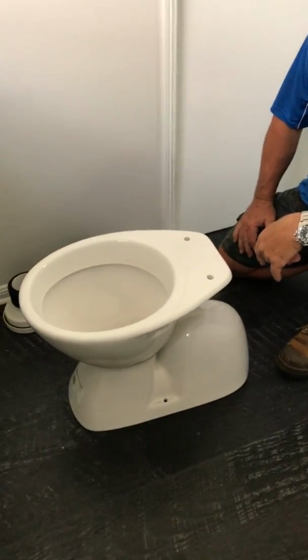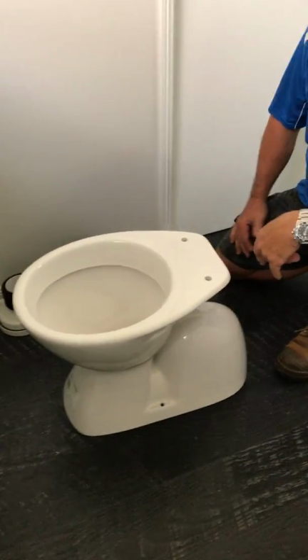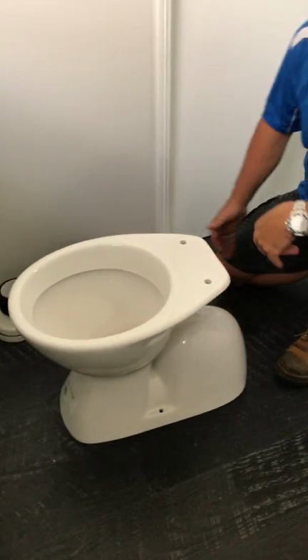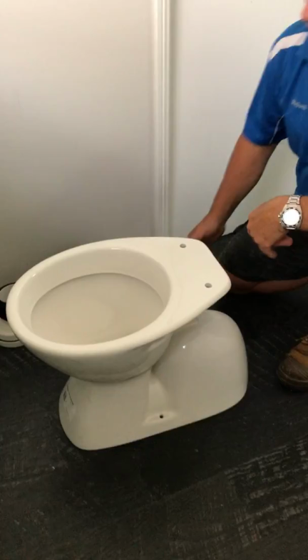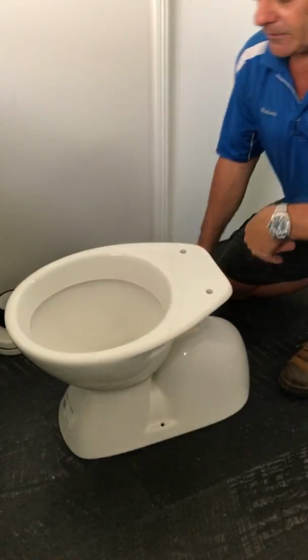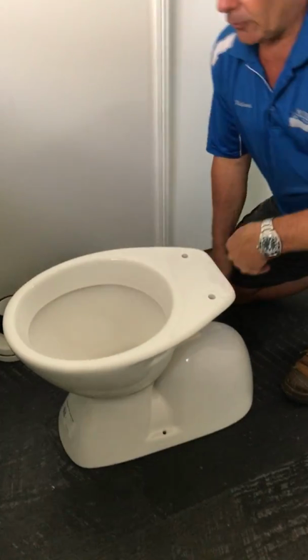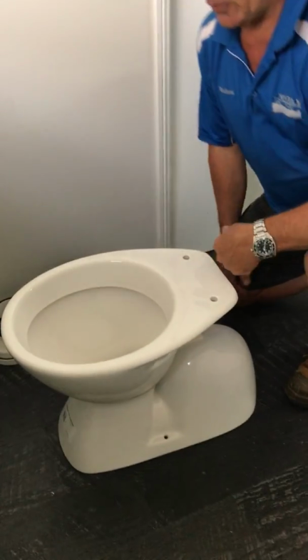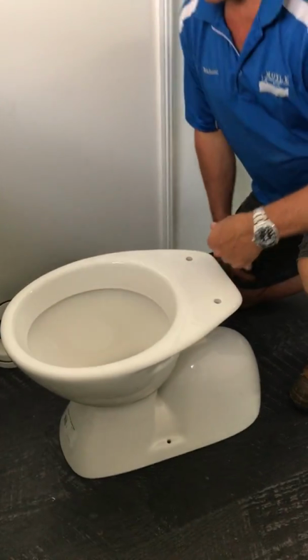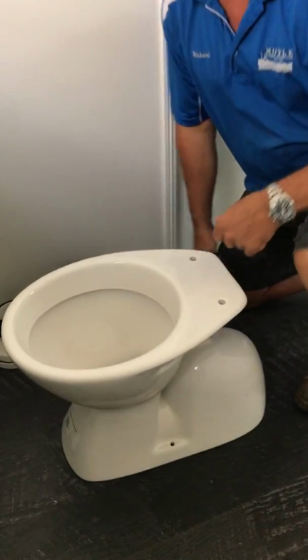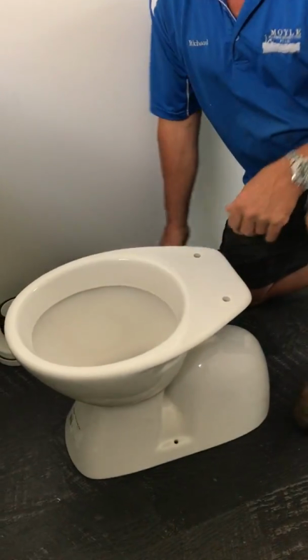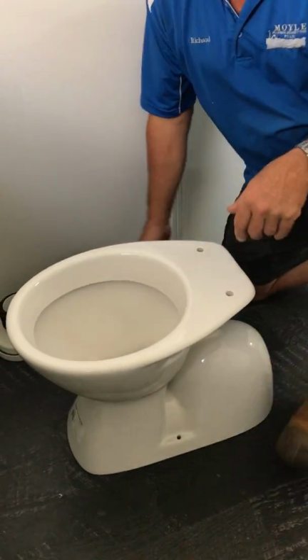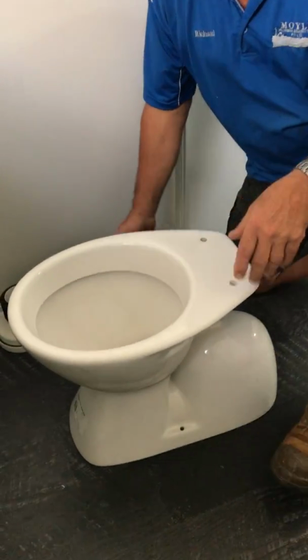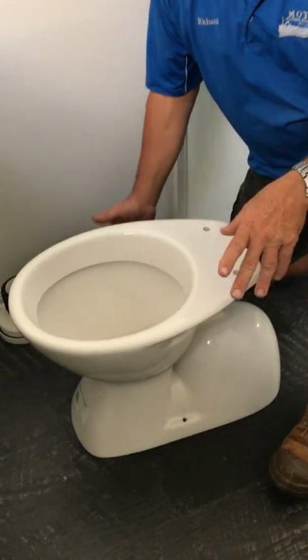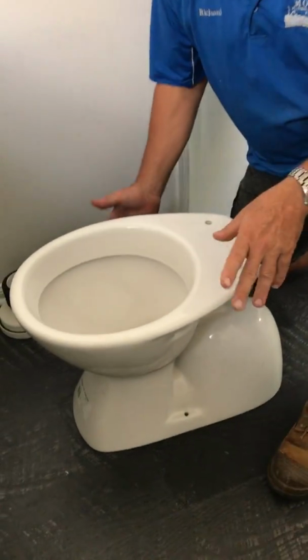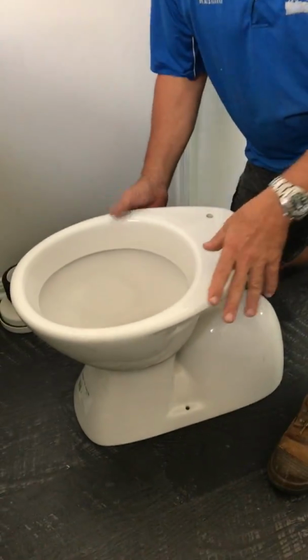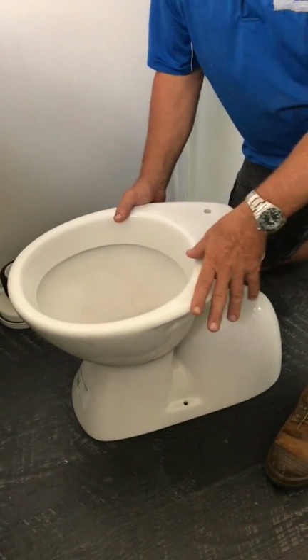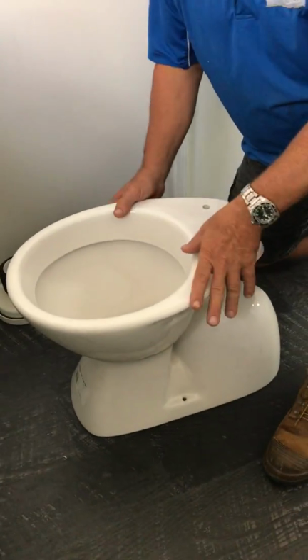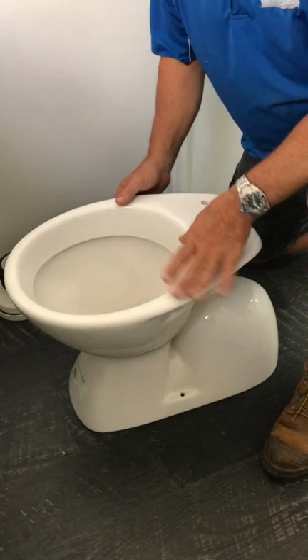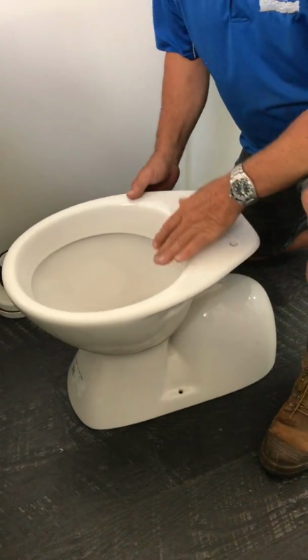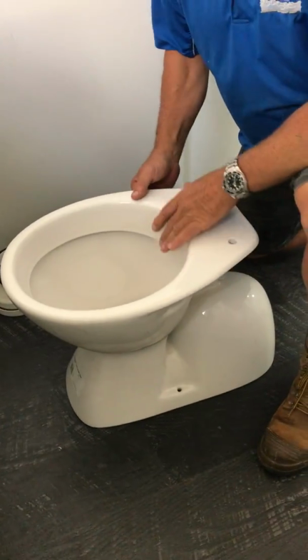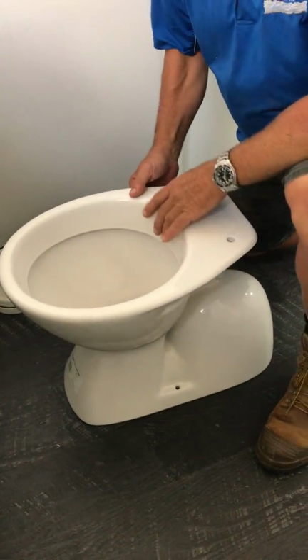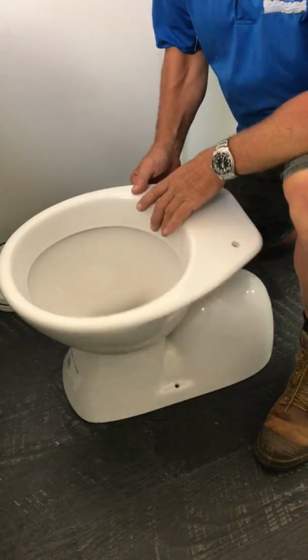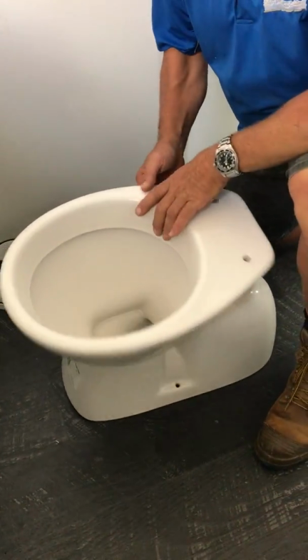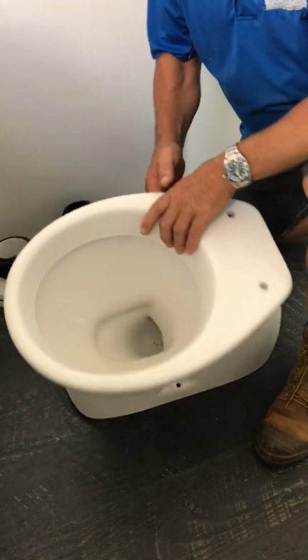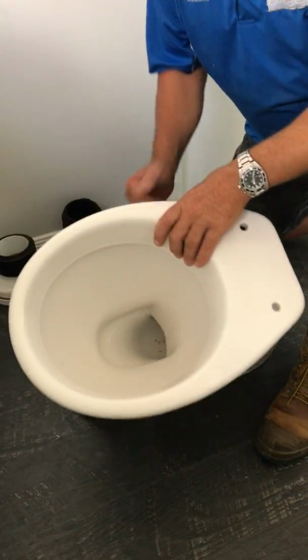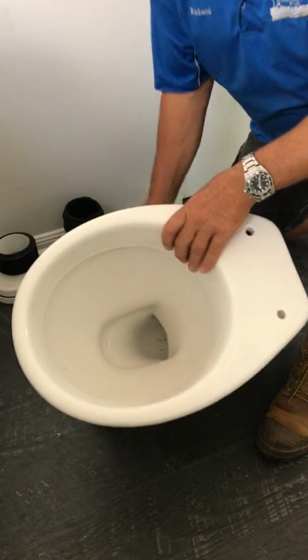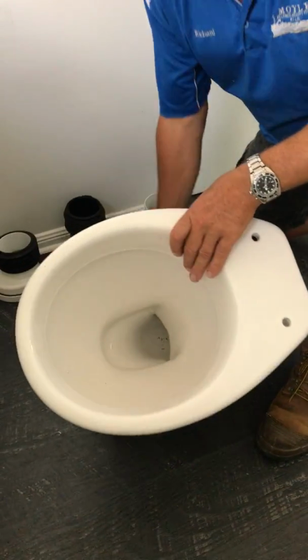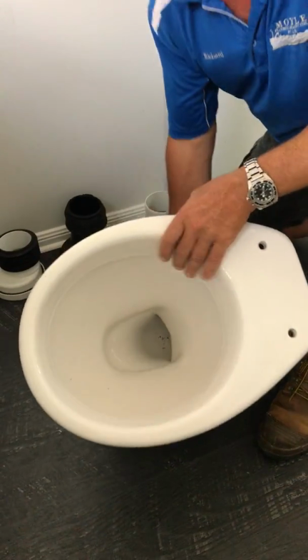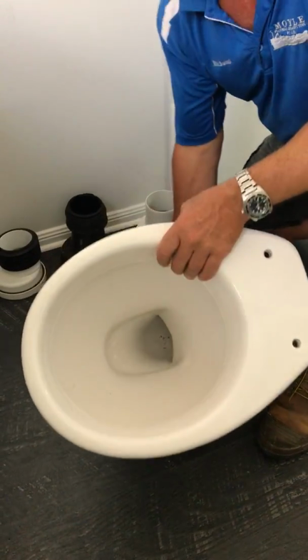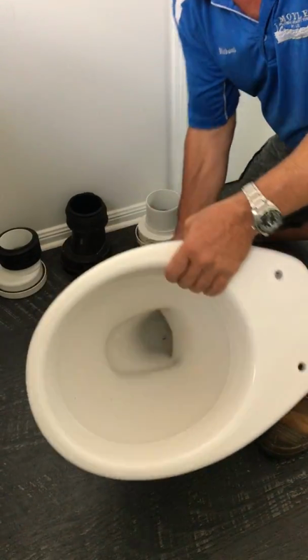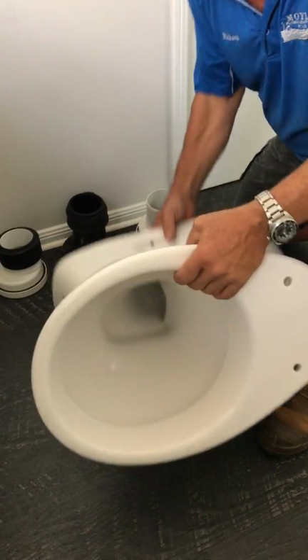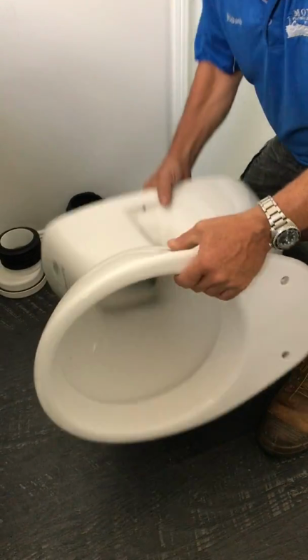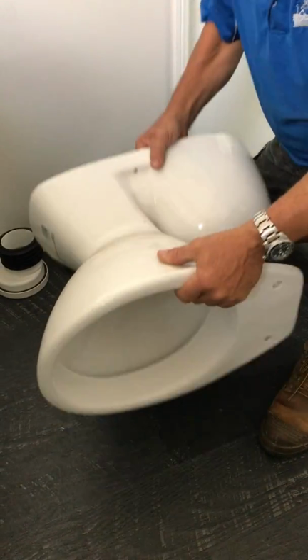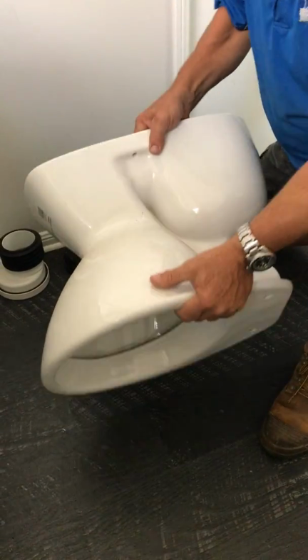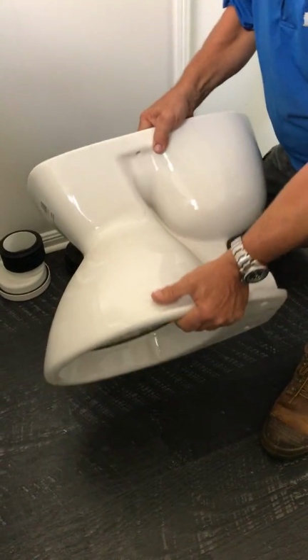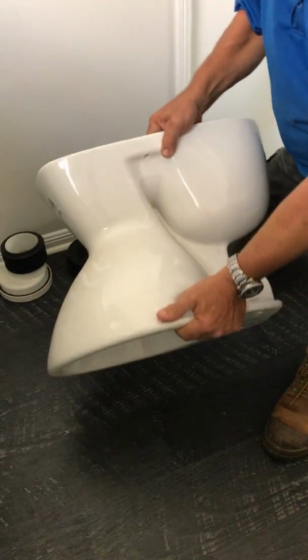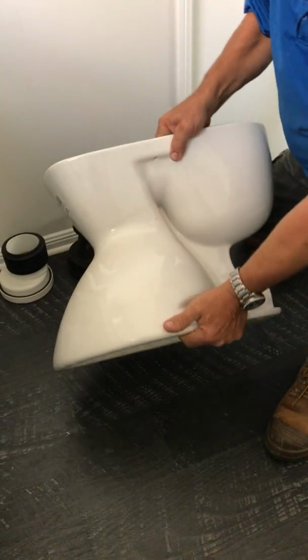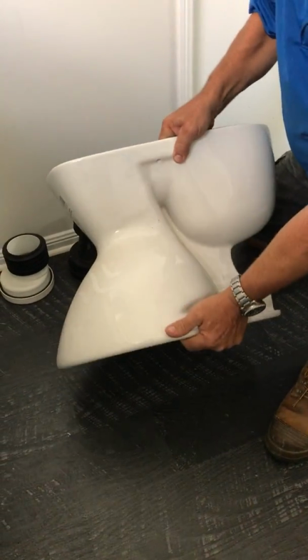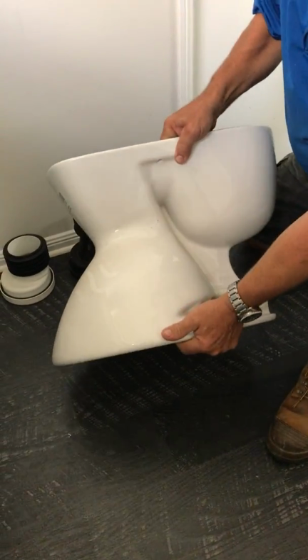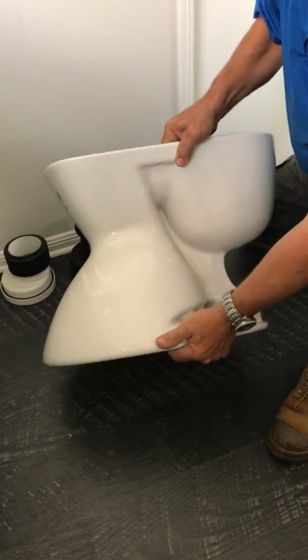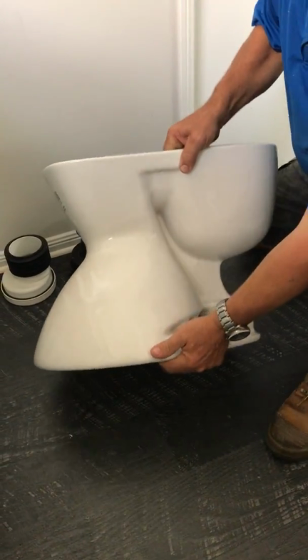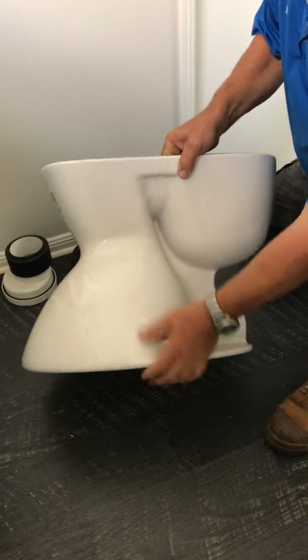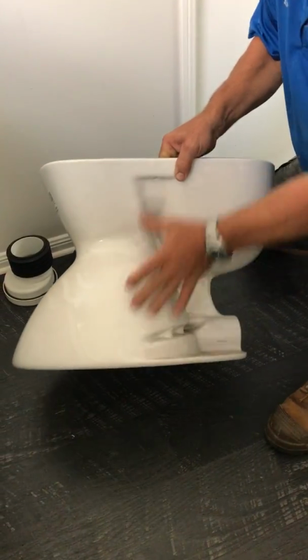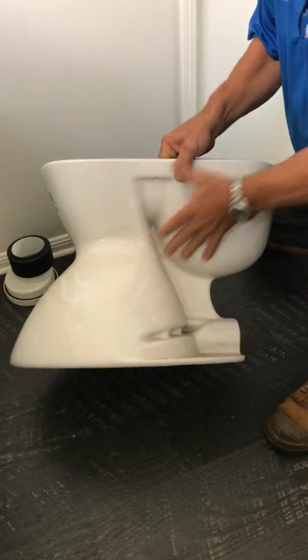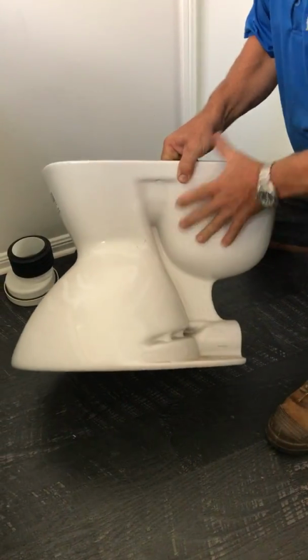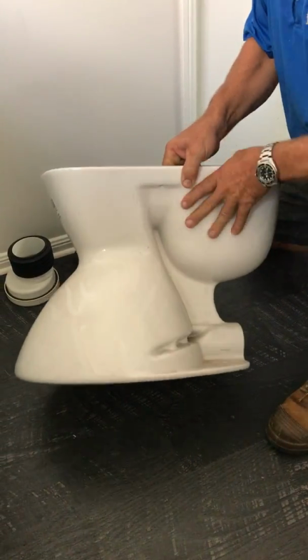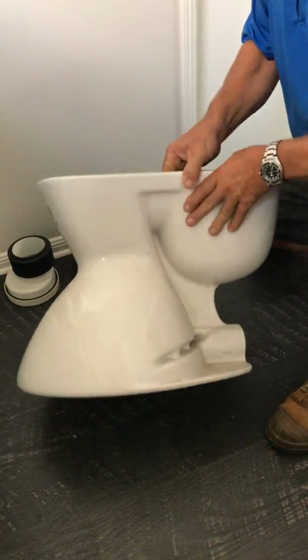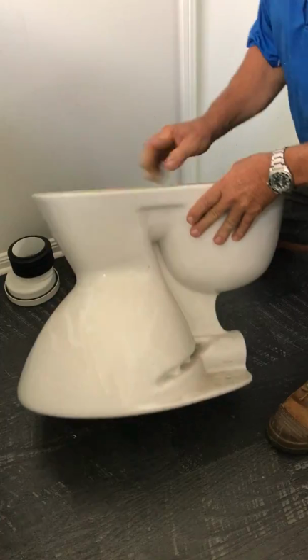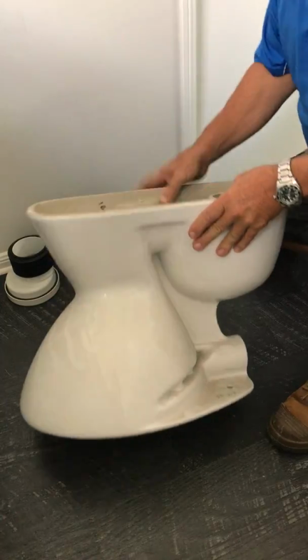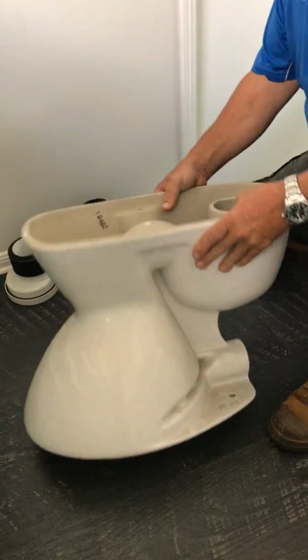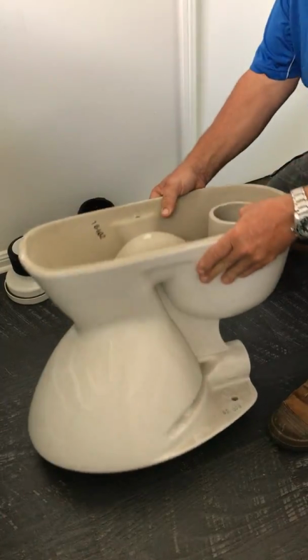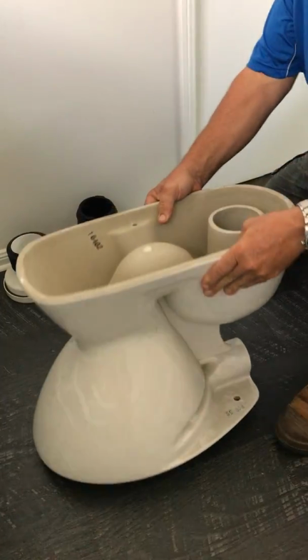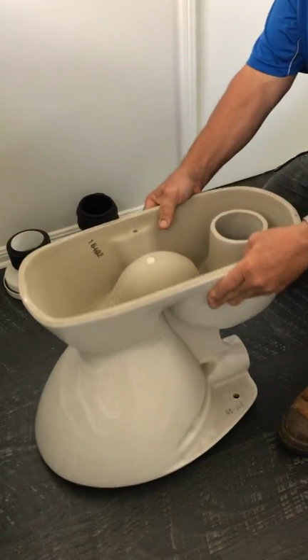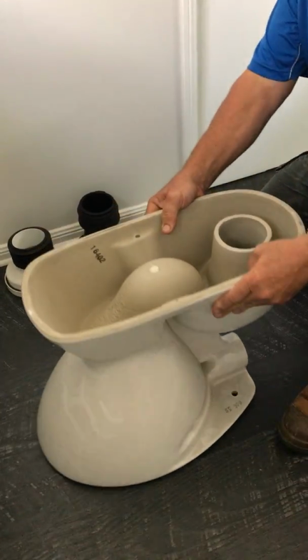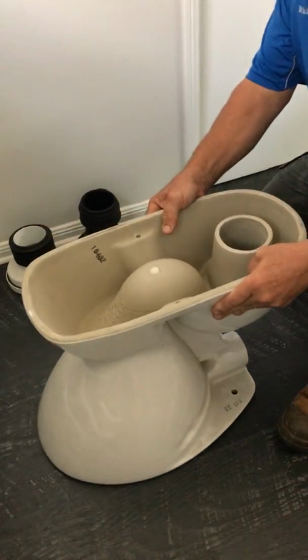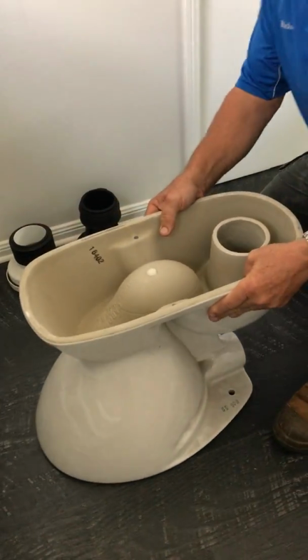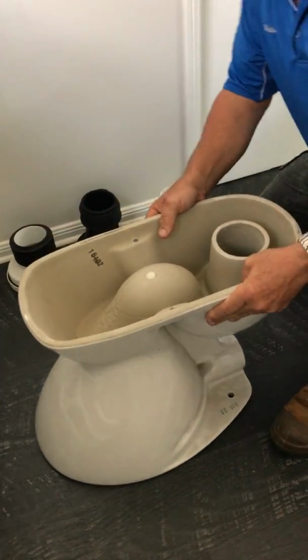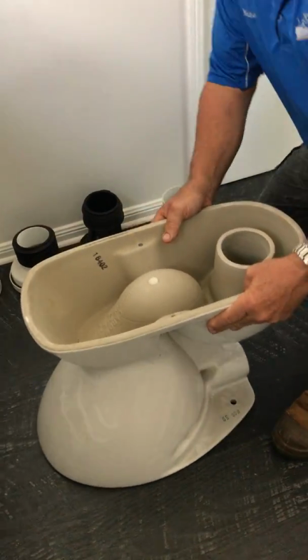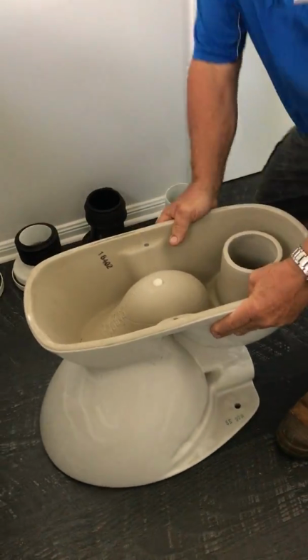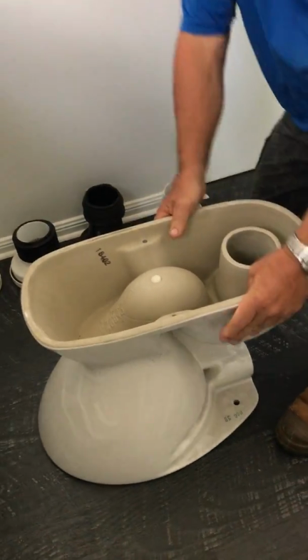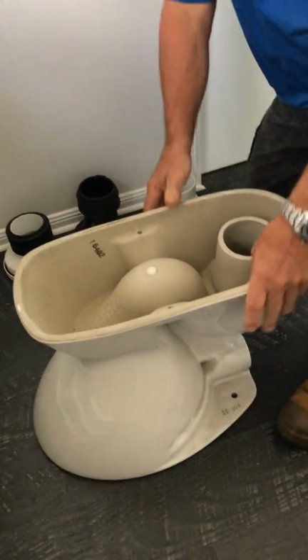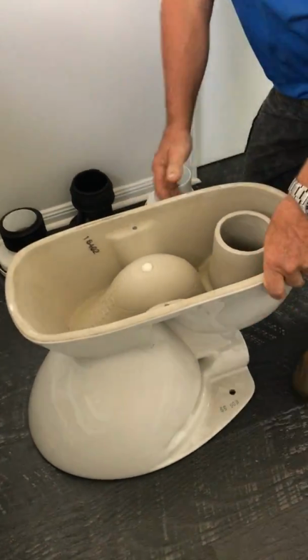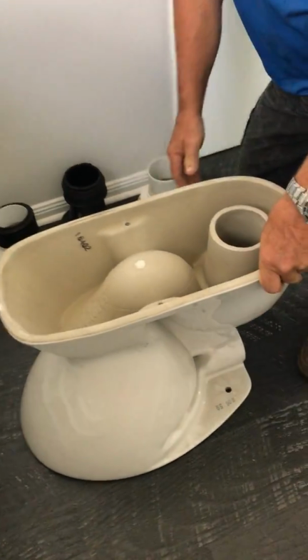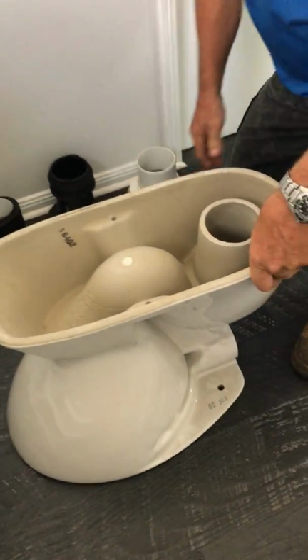When we turn the pan over, this is a lower flush for water efficiency. We've got the outlet underneath.